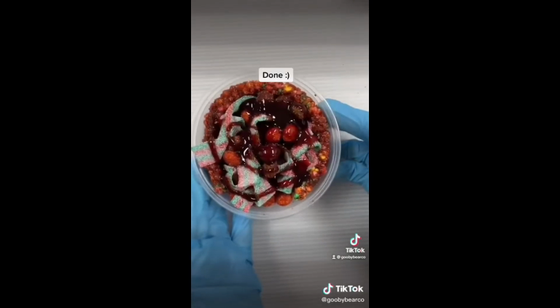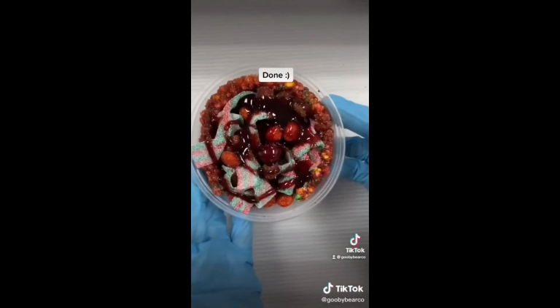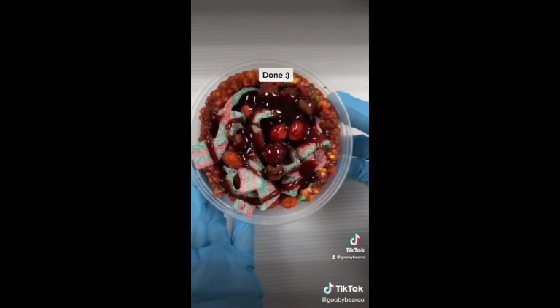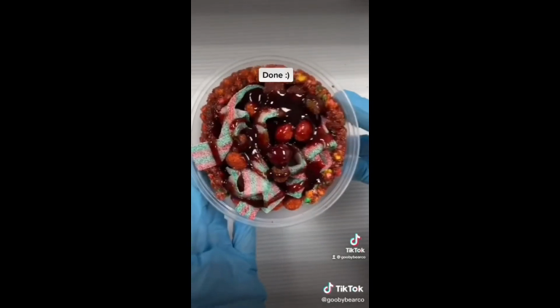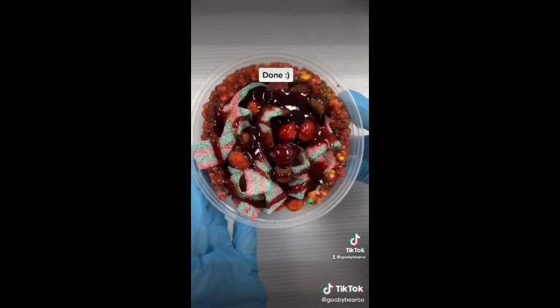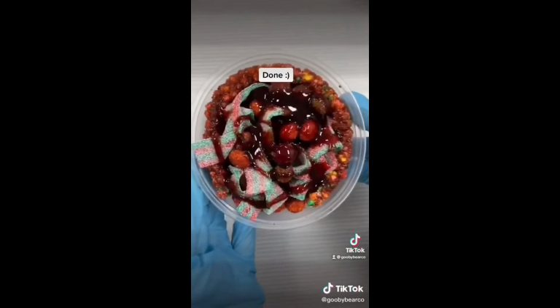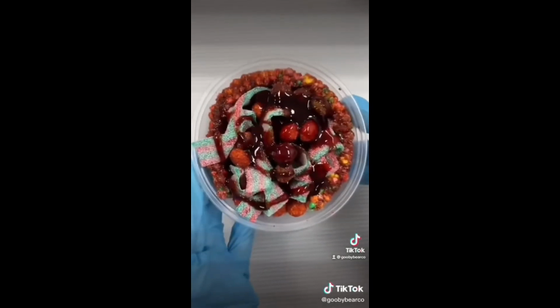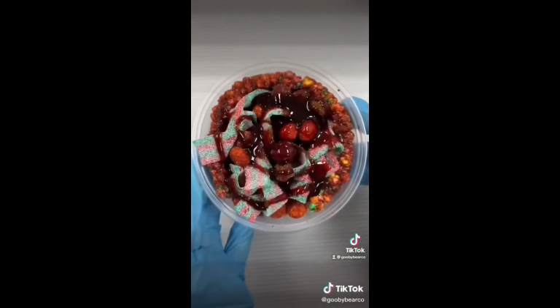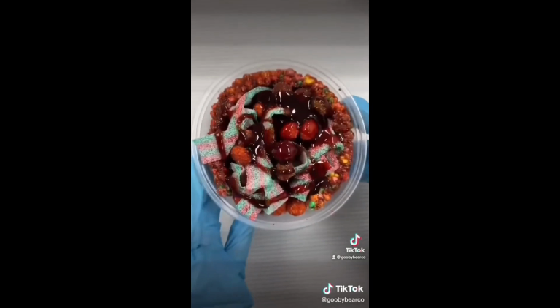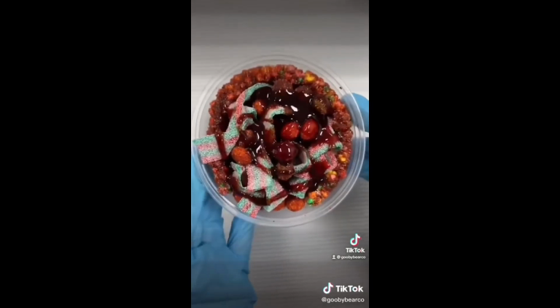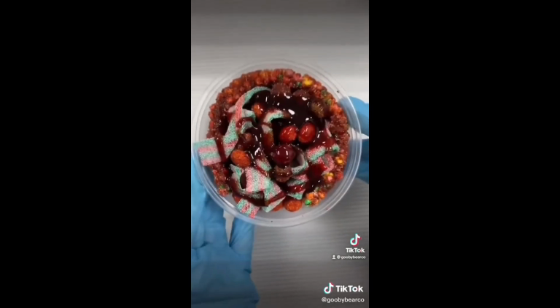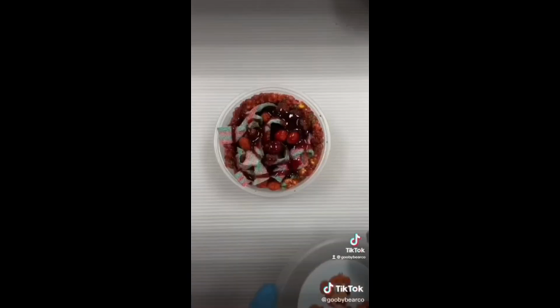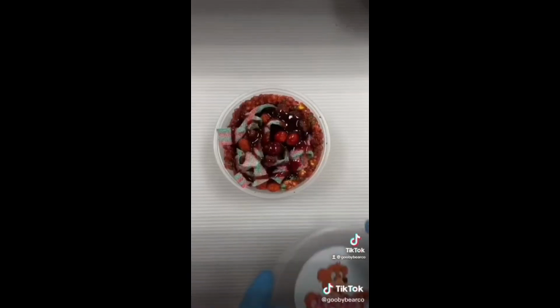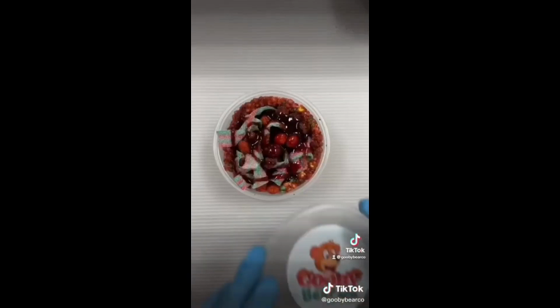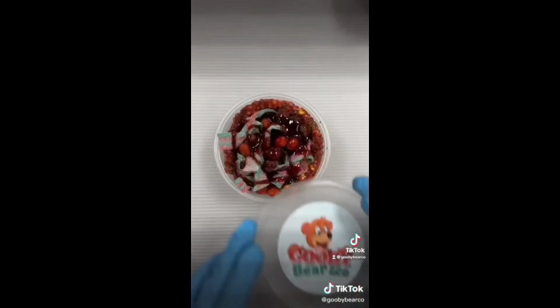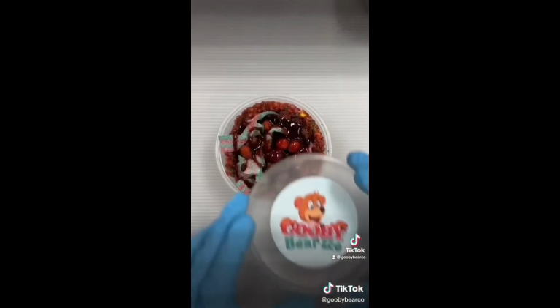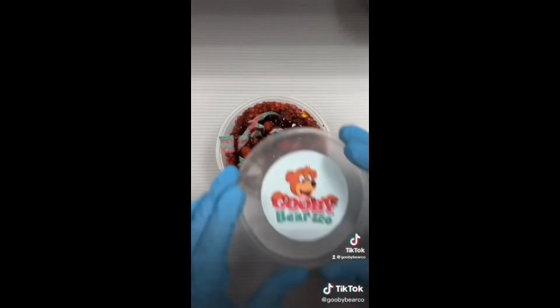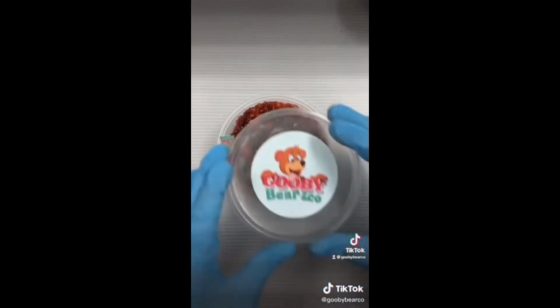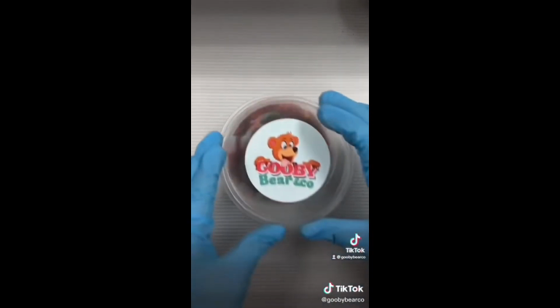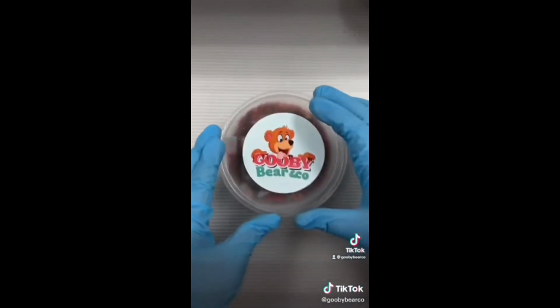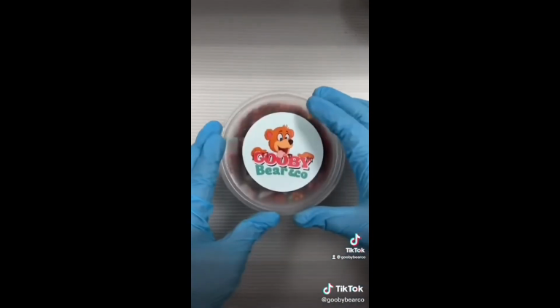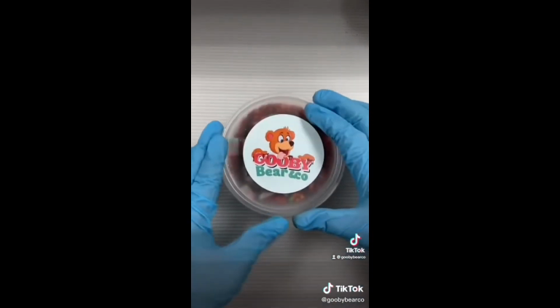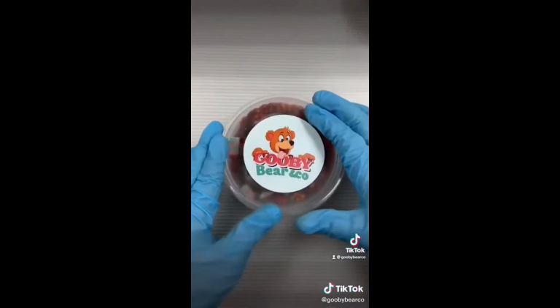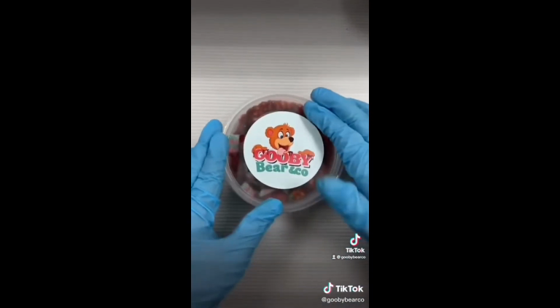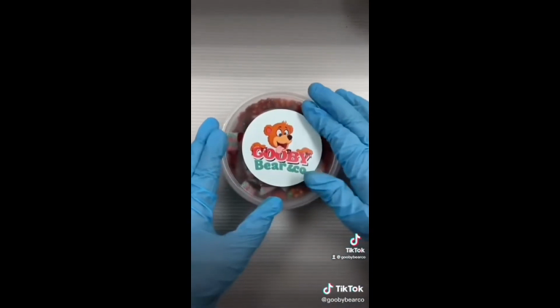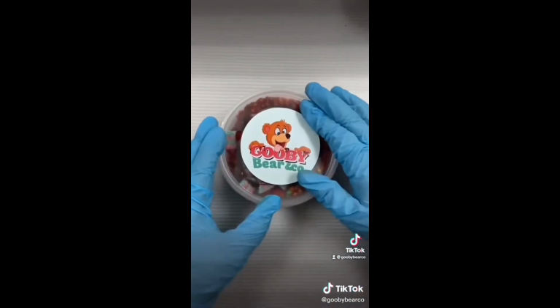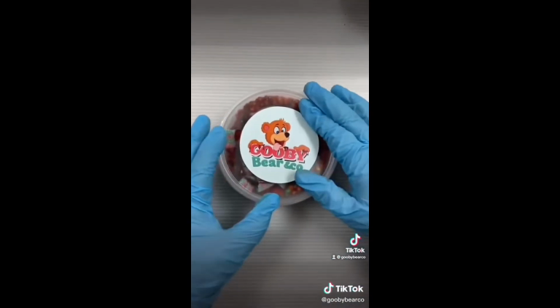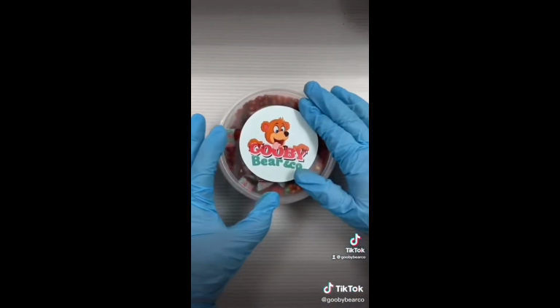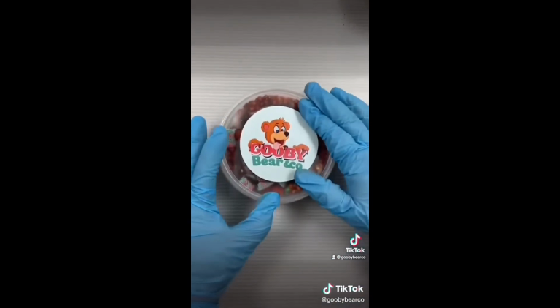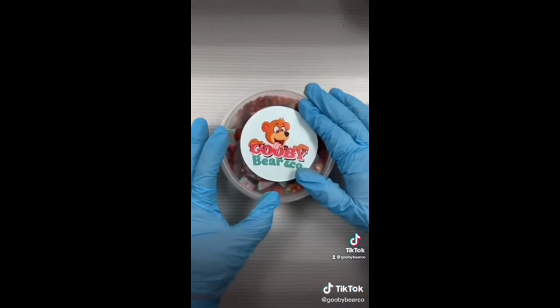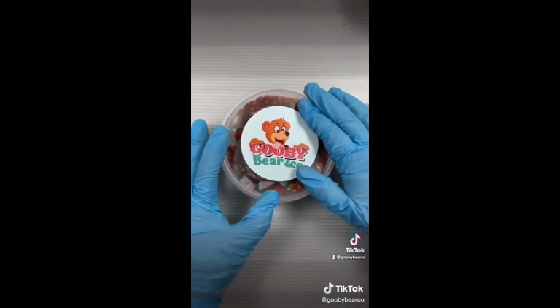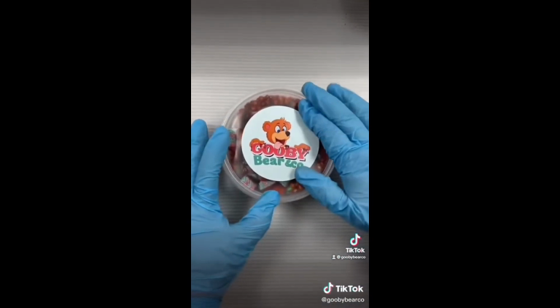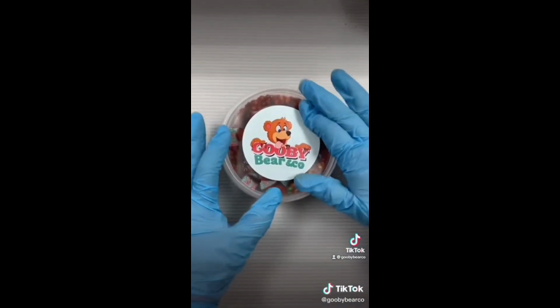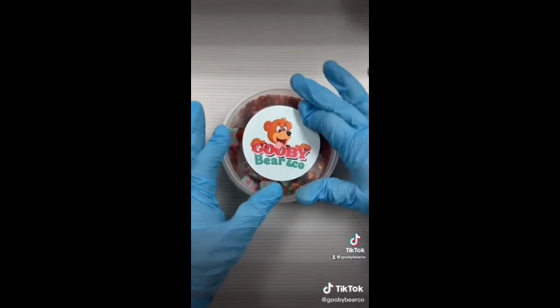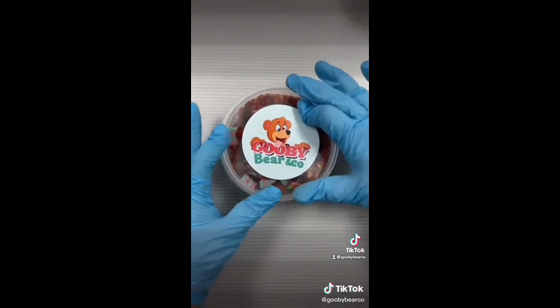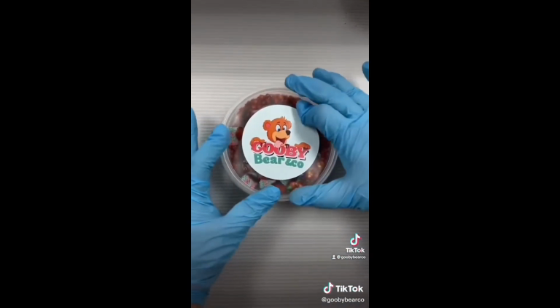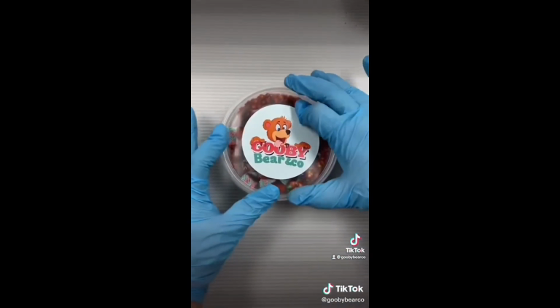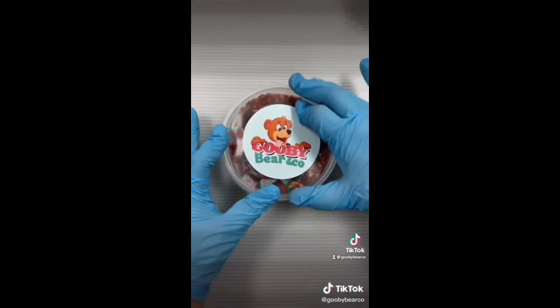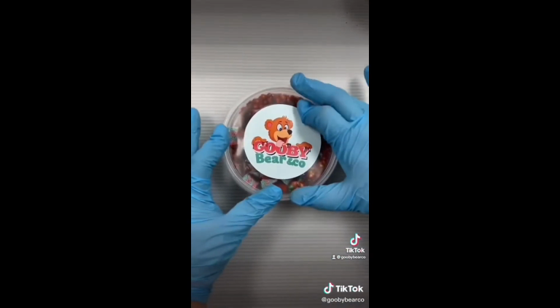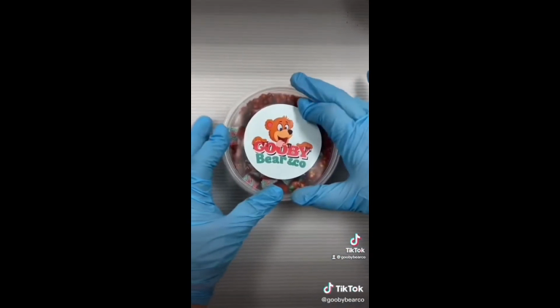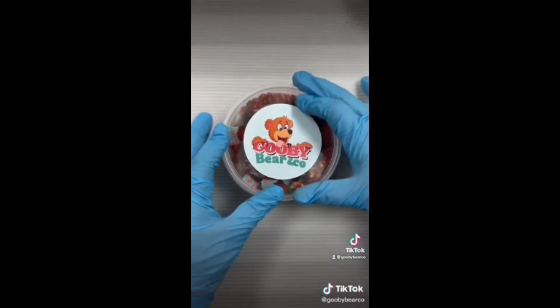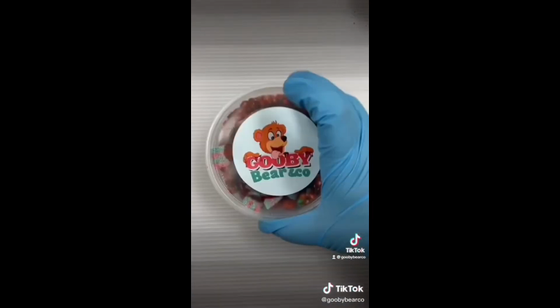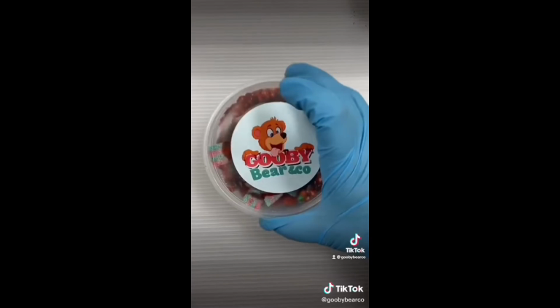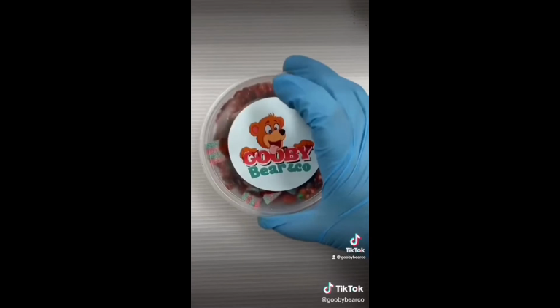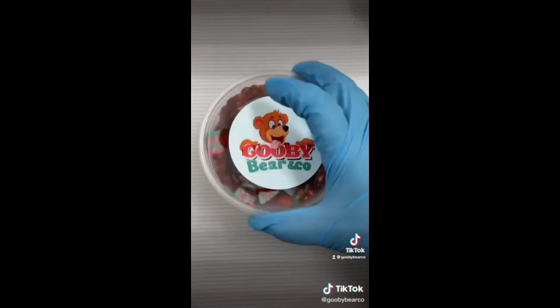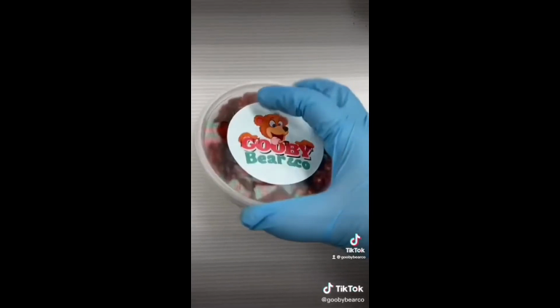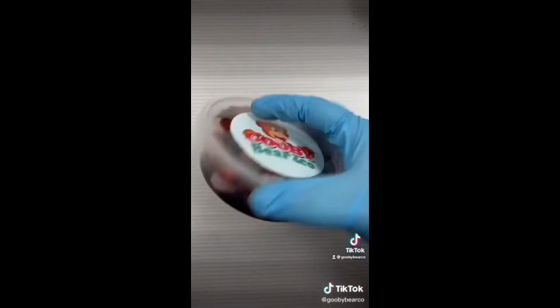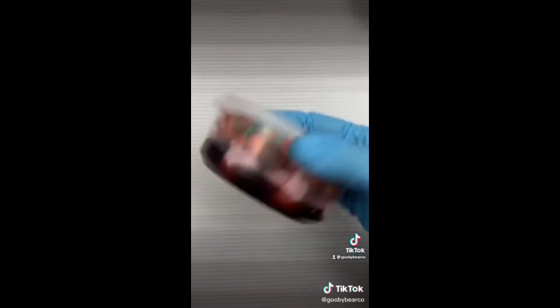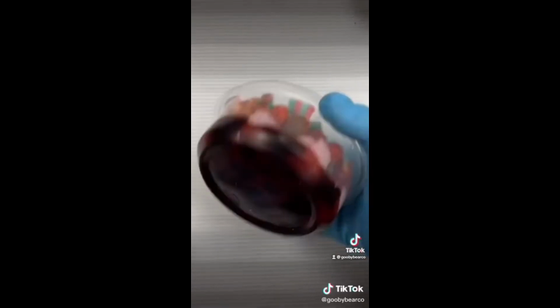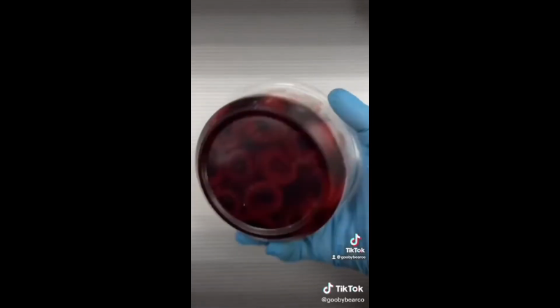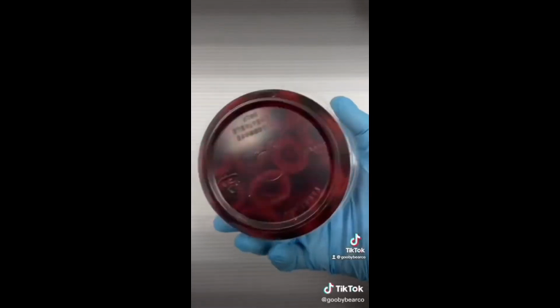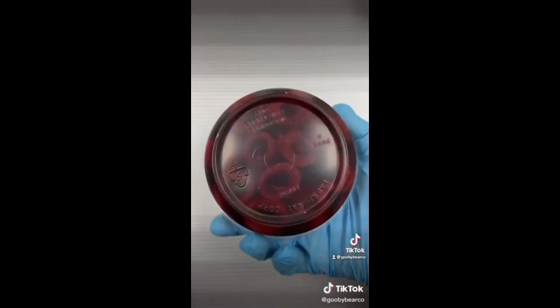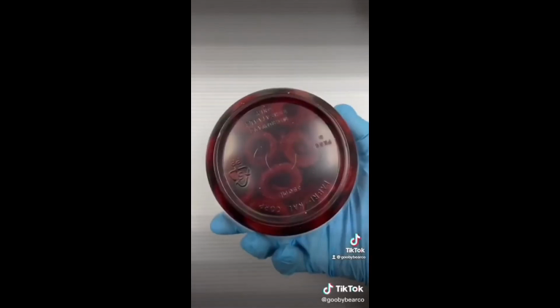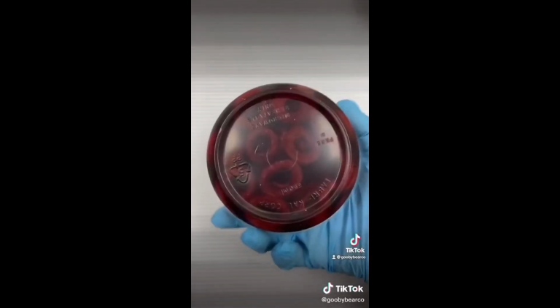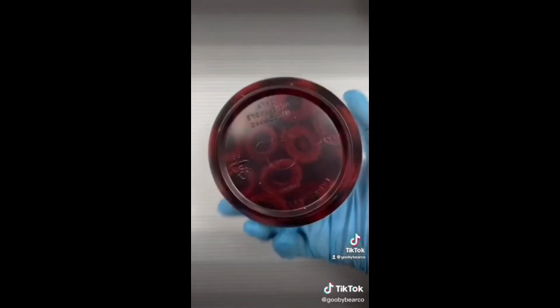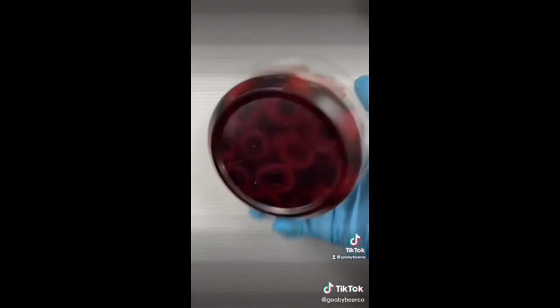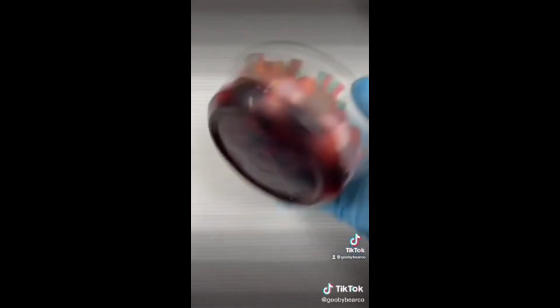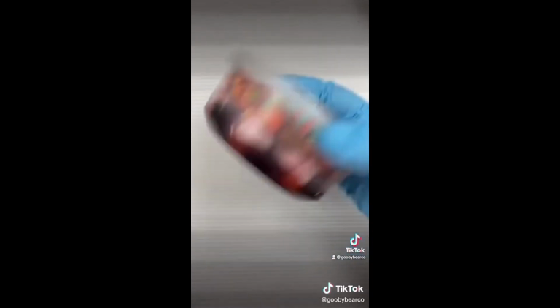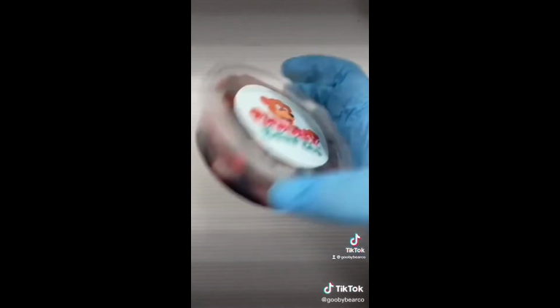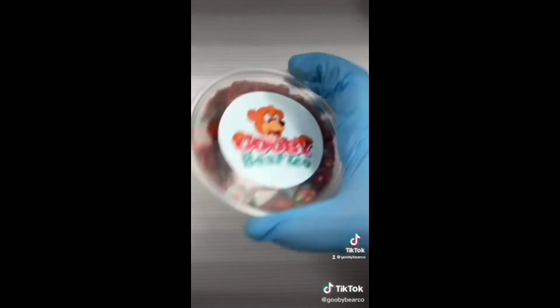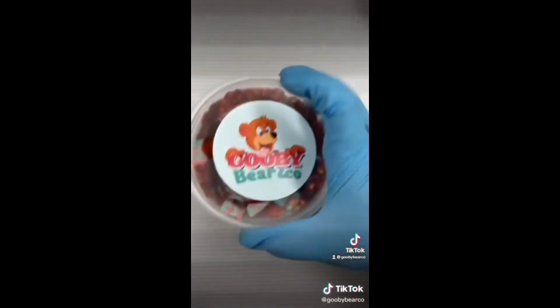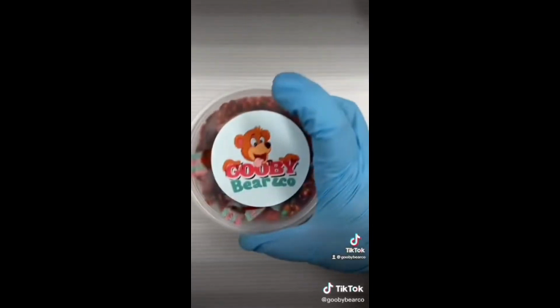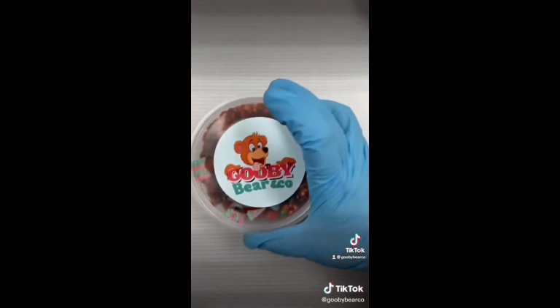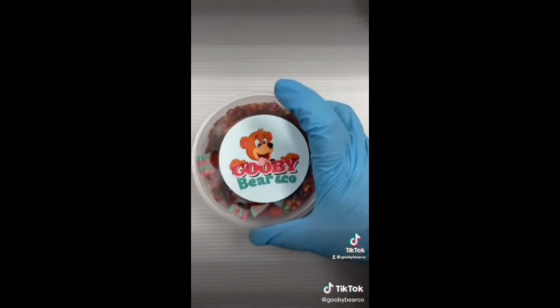This is the end result — I hope you guys like it. What do you guys think we should name it? It will be available tomorrow.